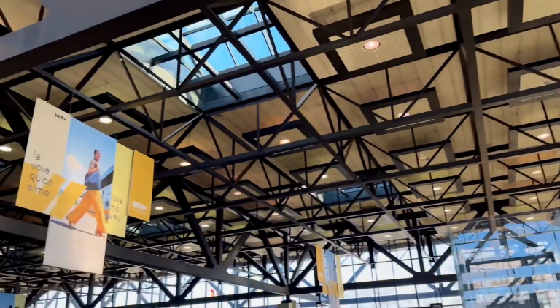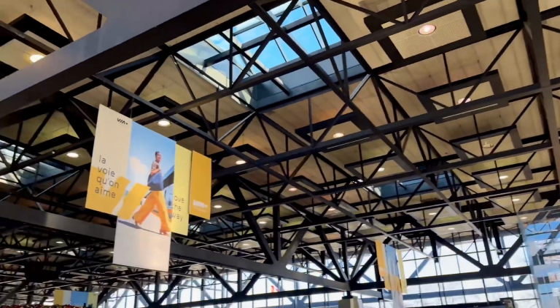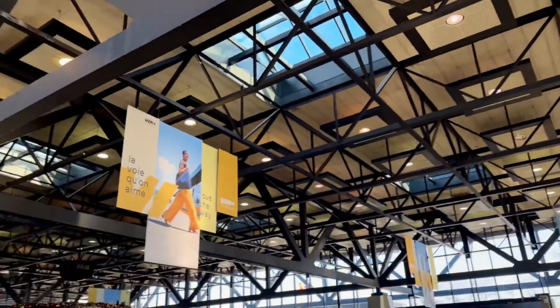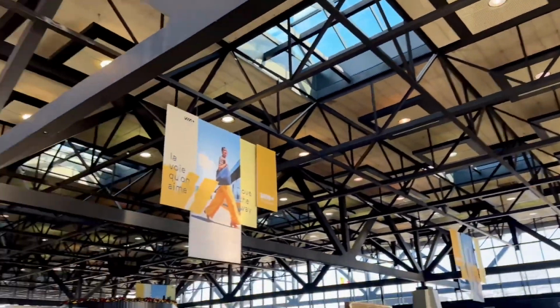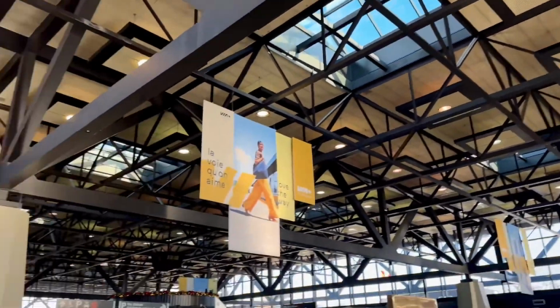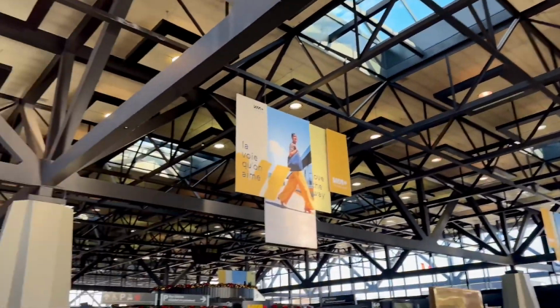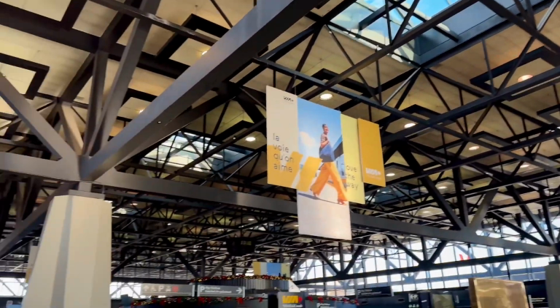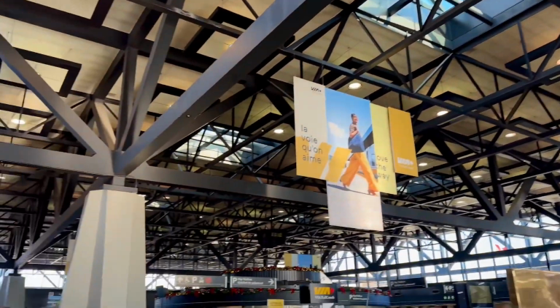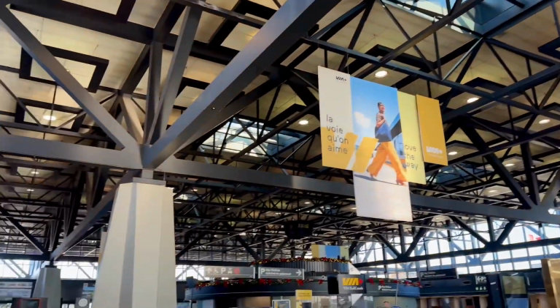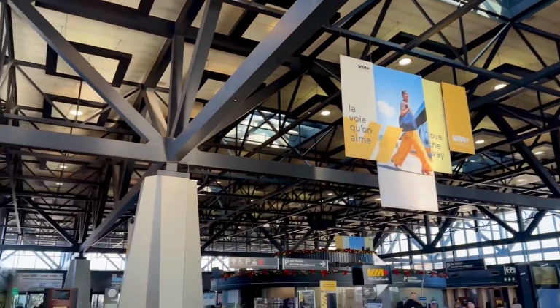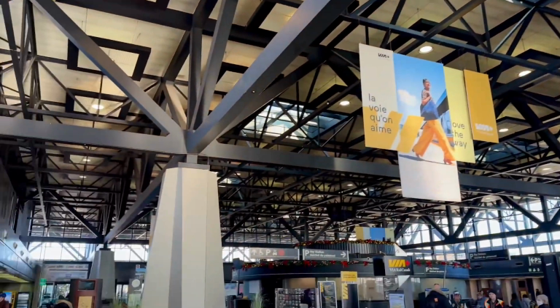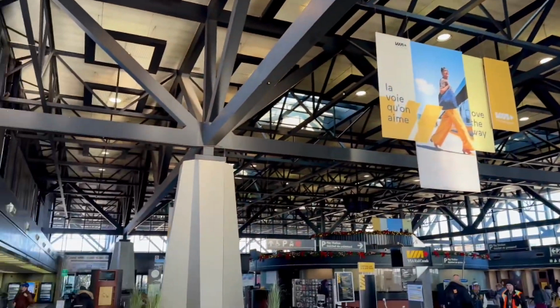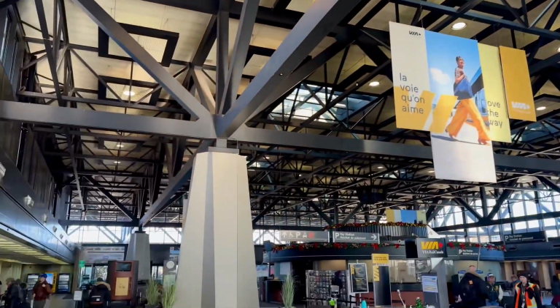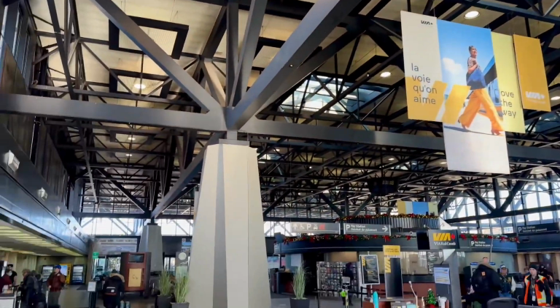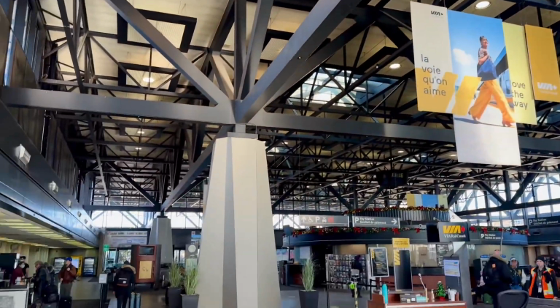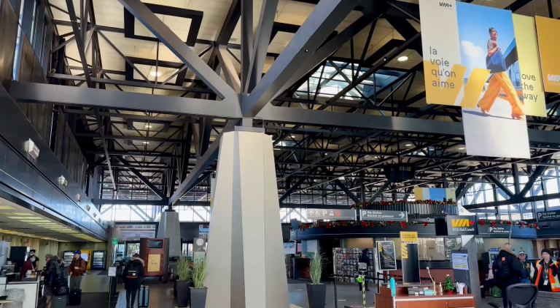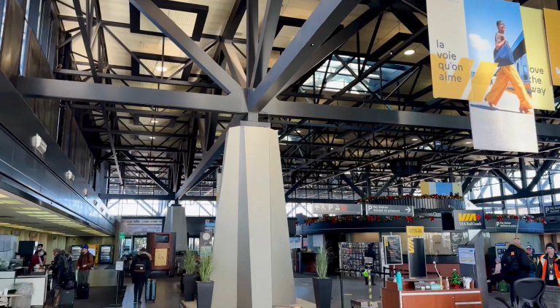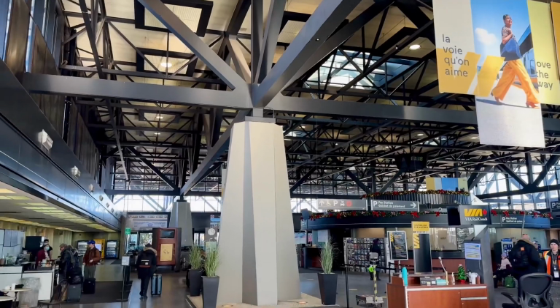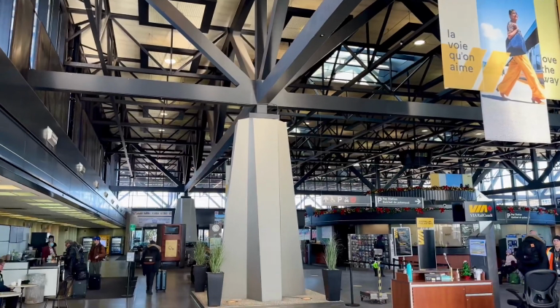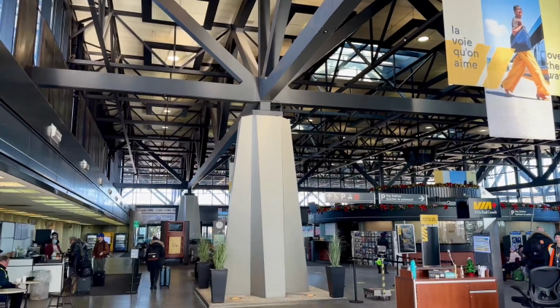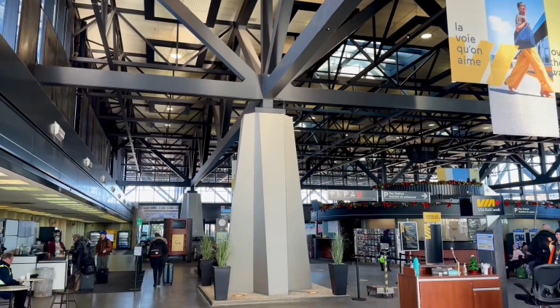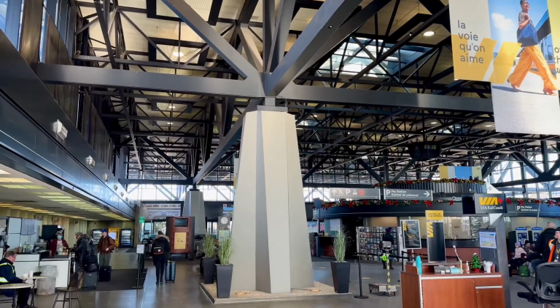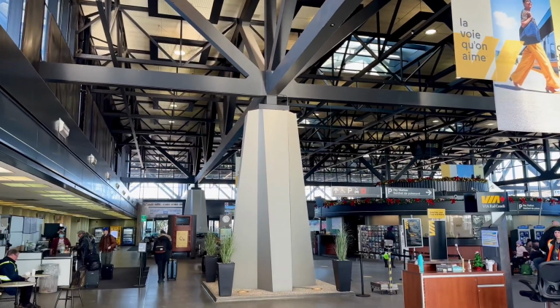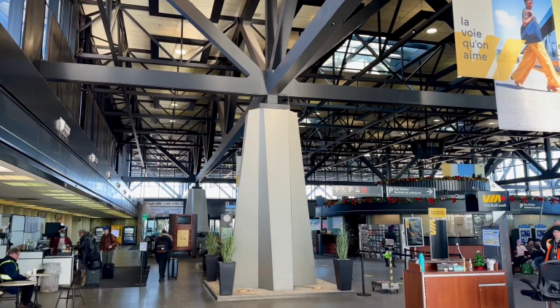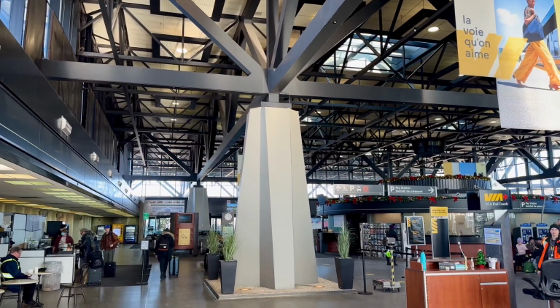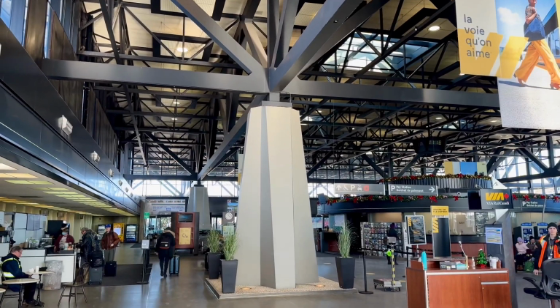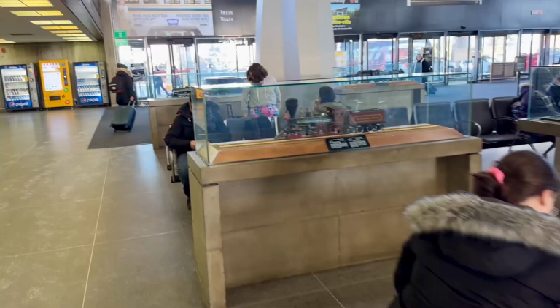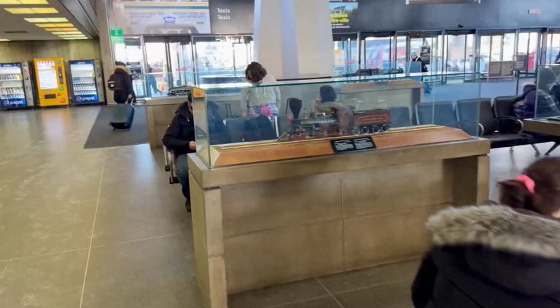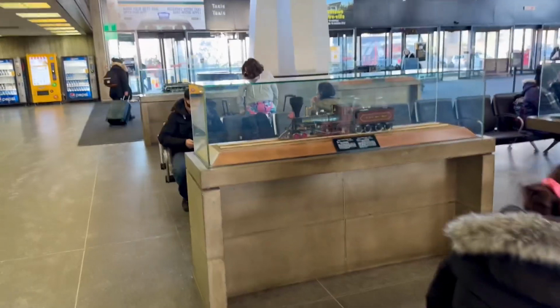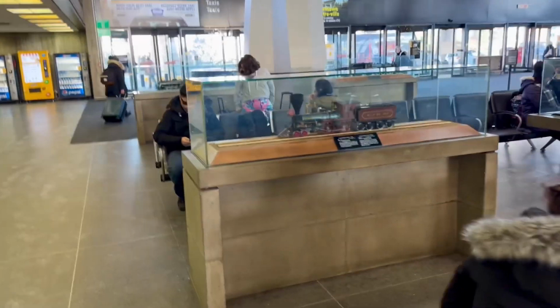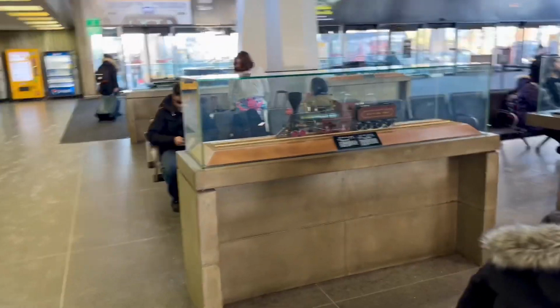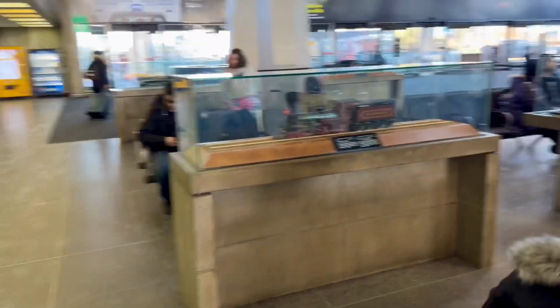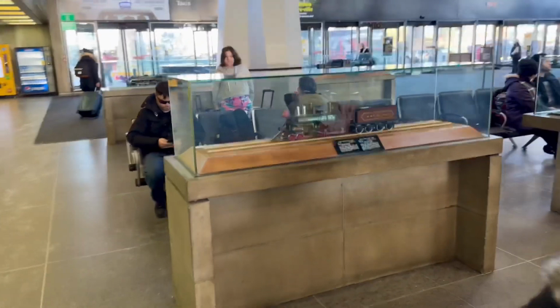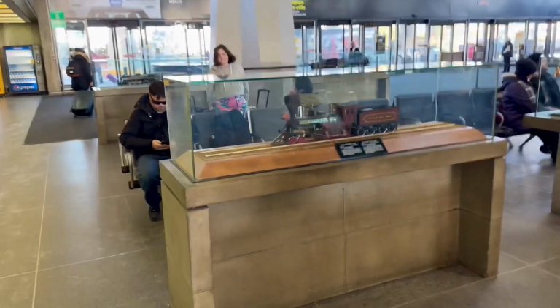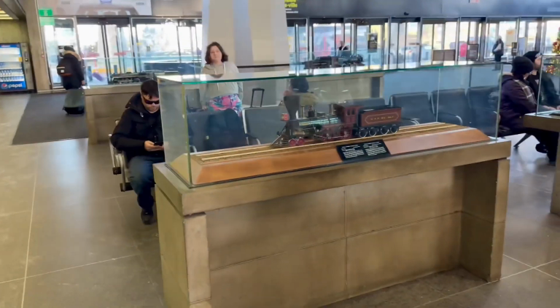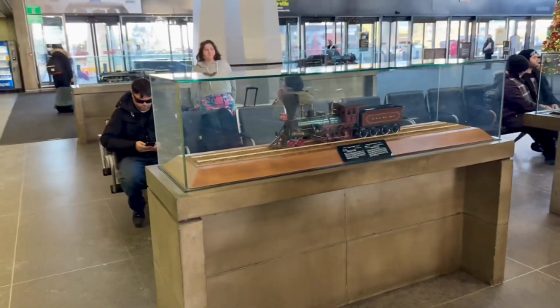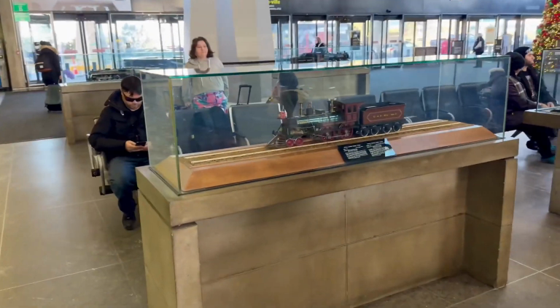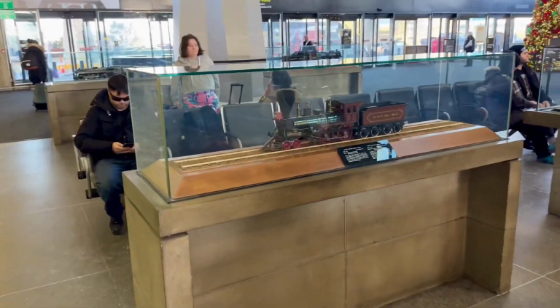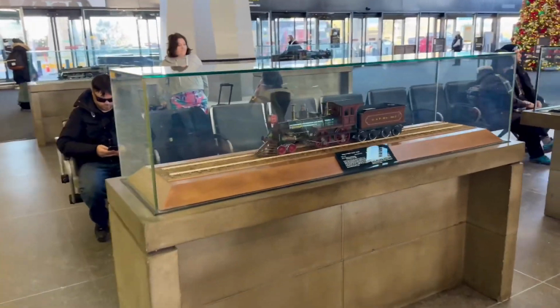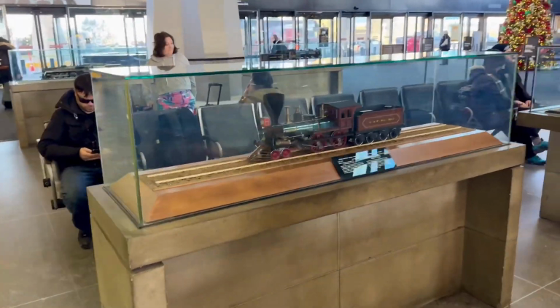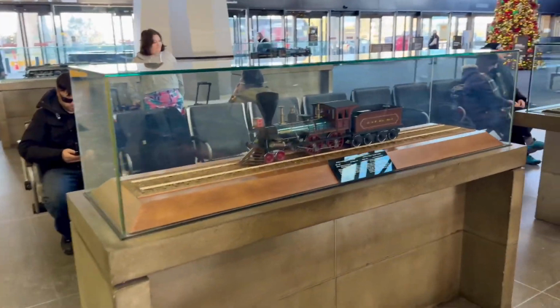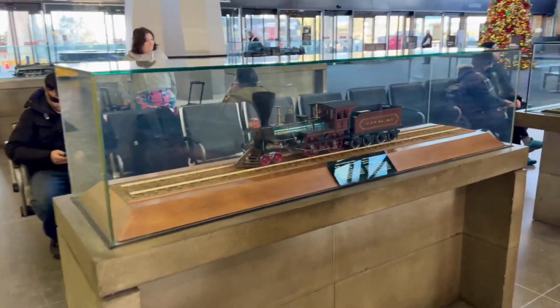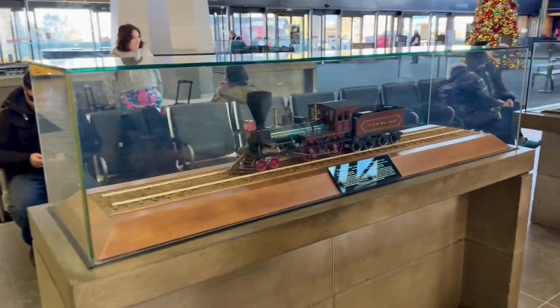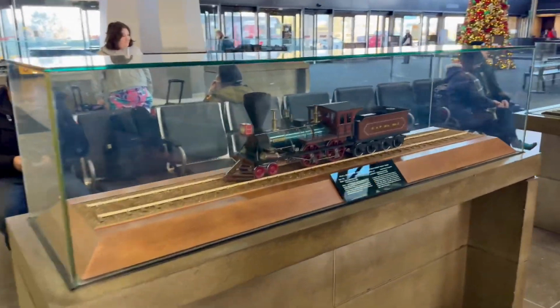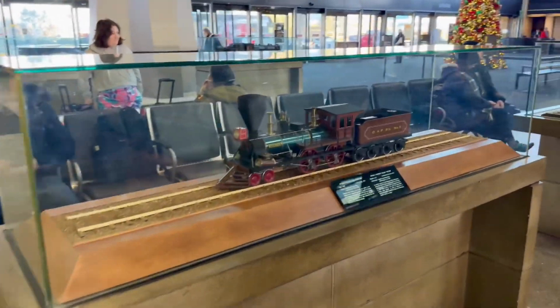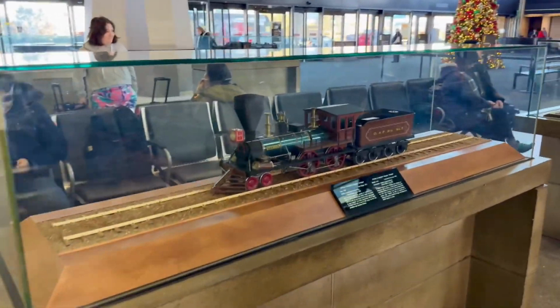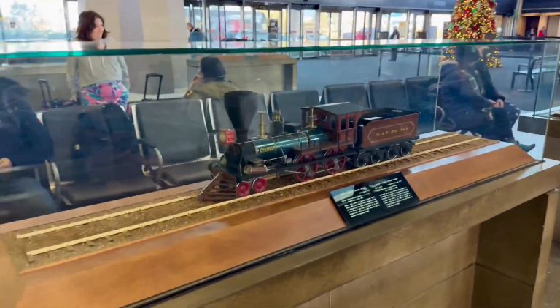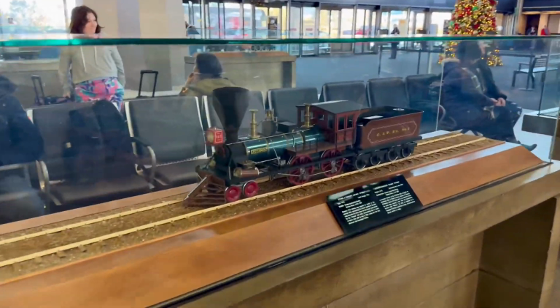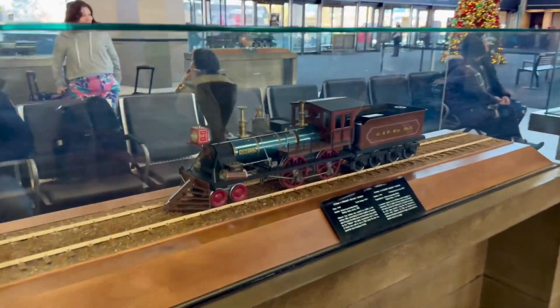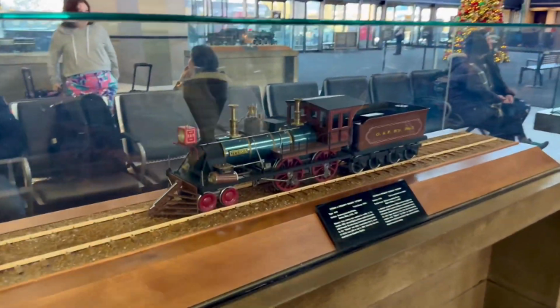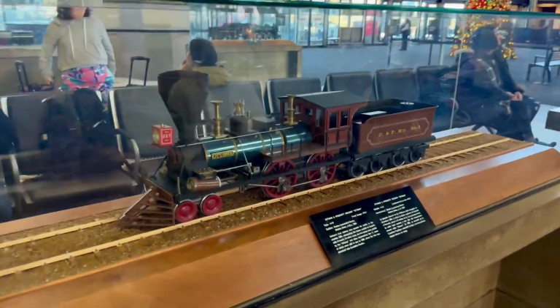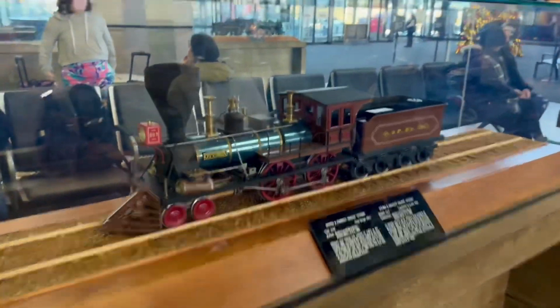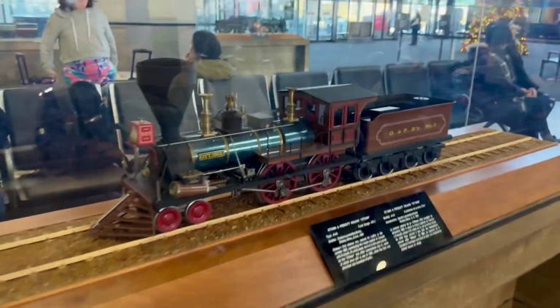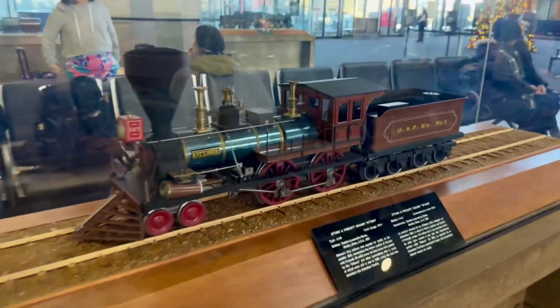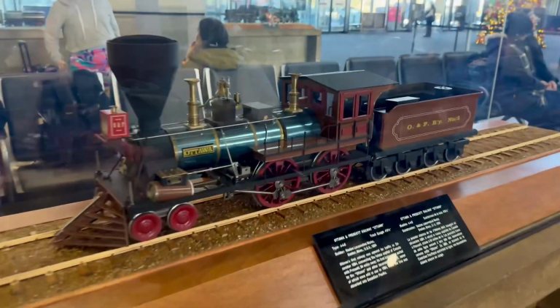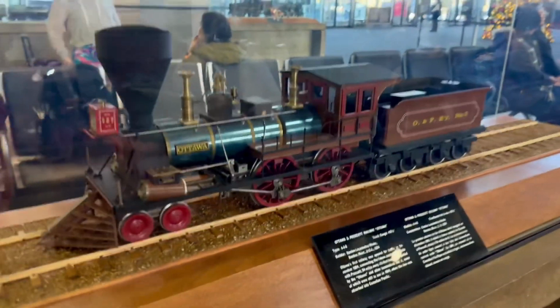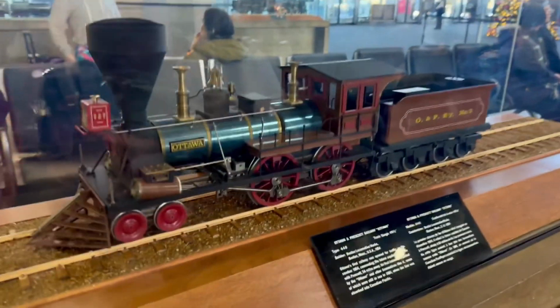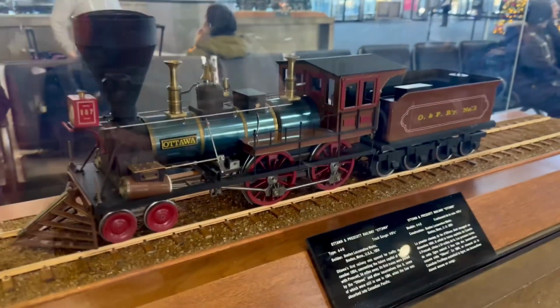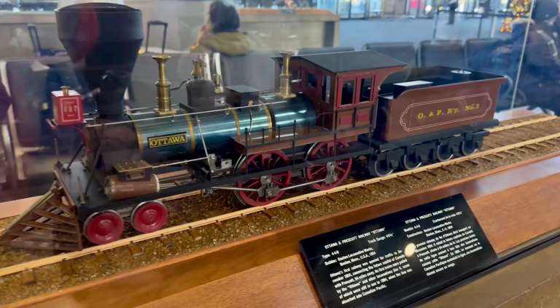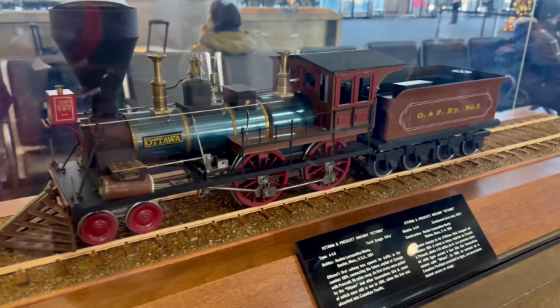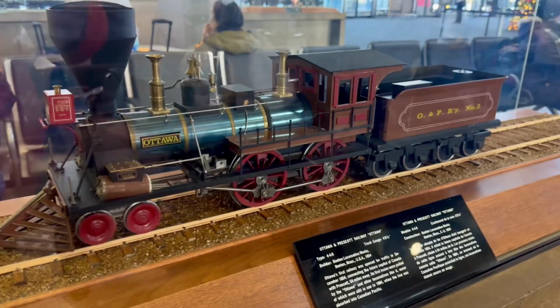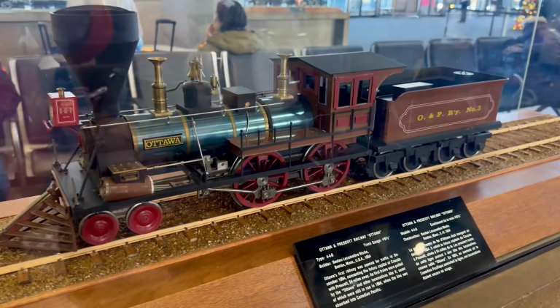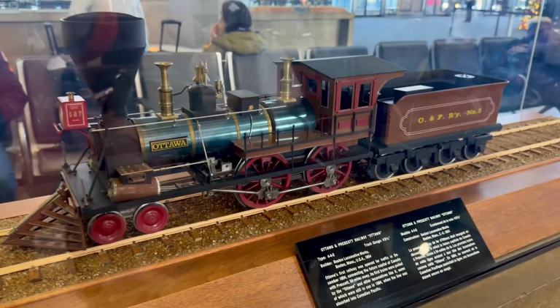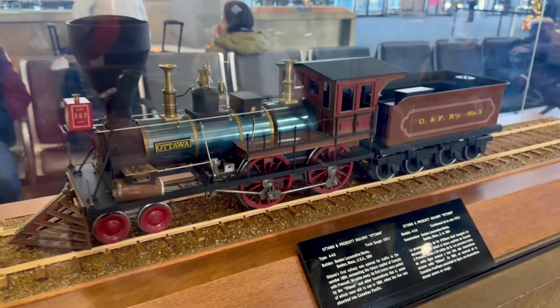Very modern architecture. One of the things we like about Ottawa station are these very fine models on display.